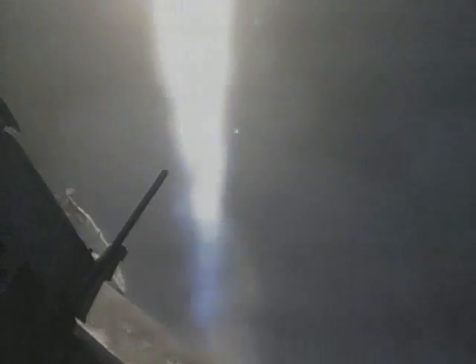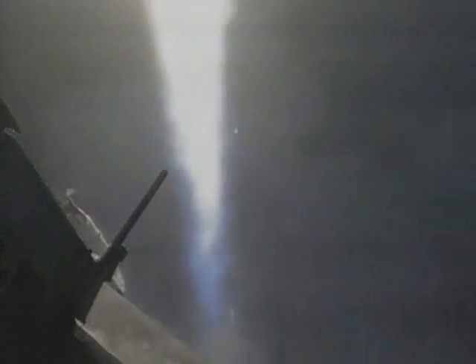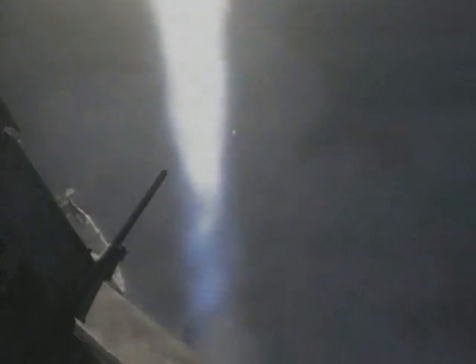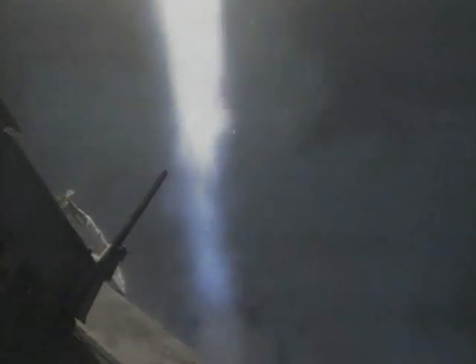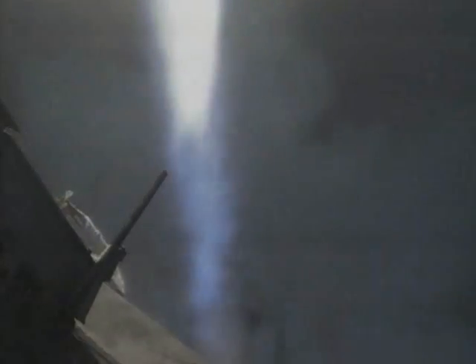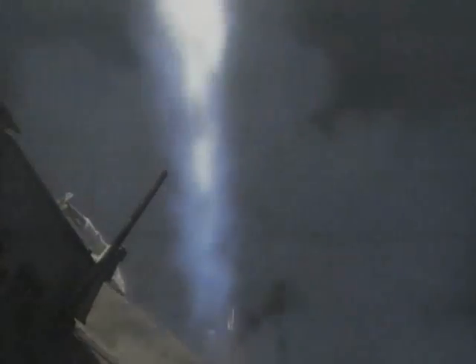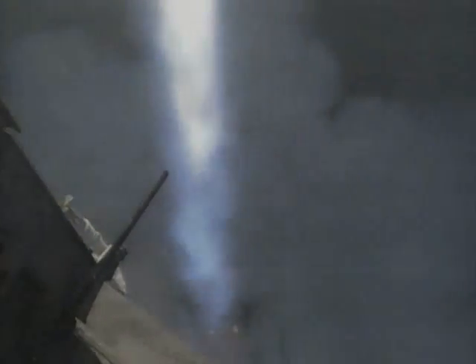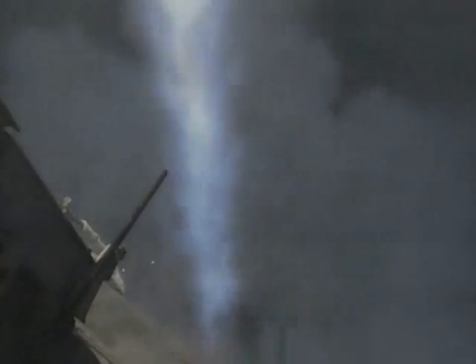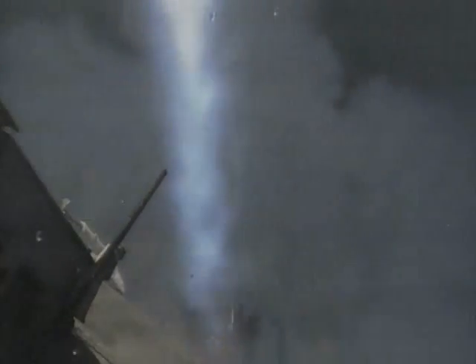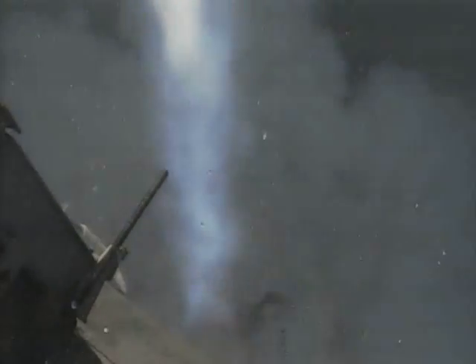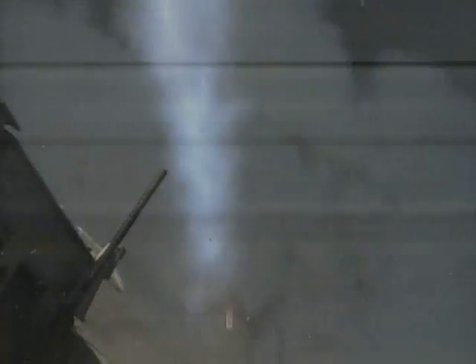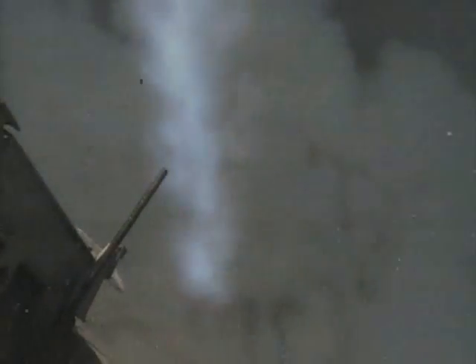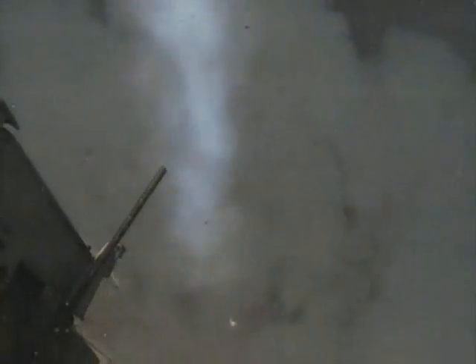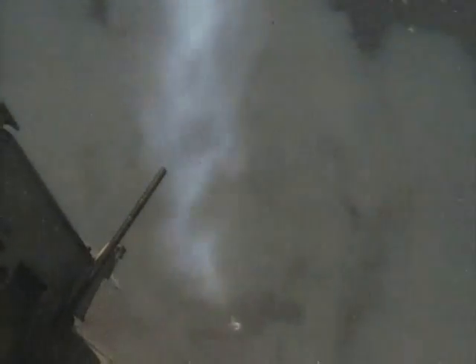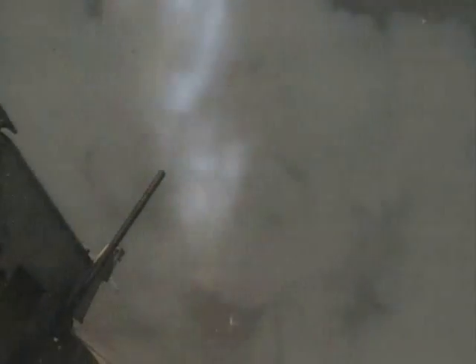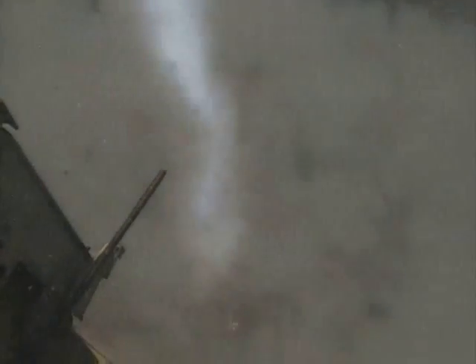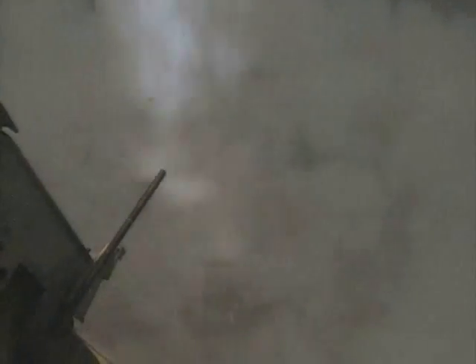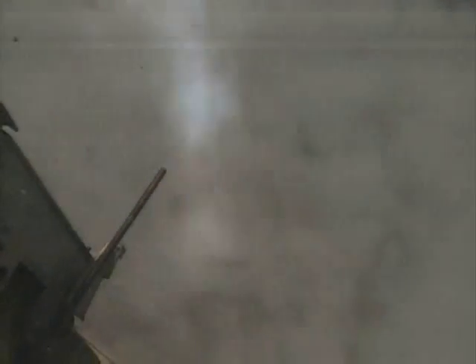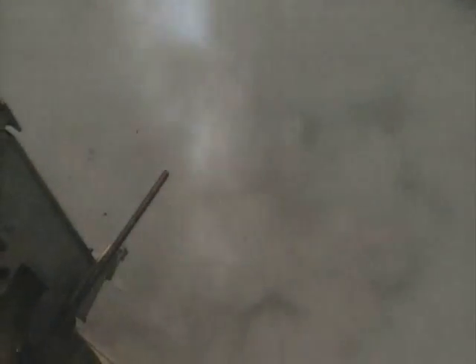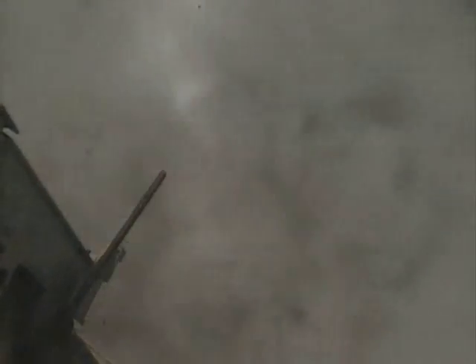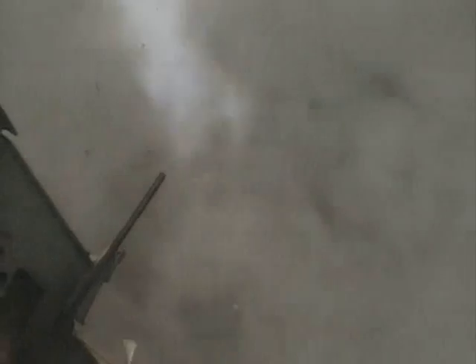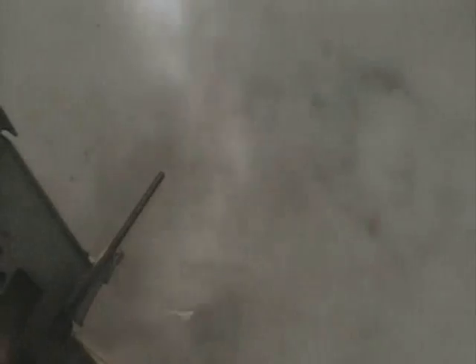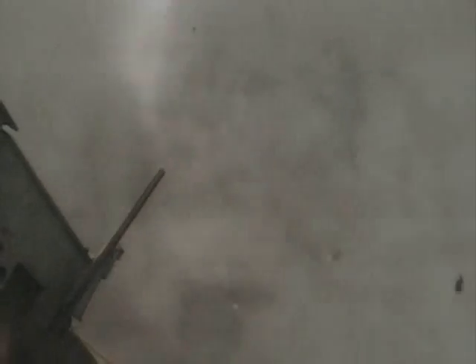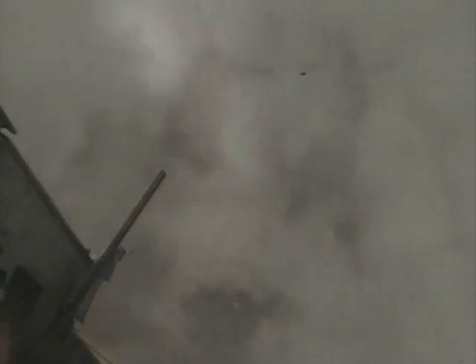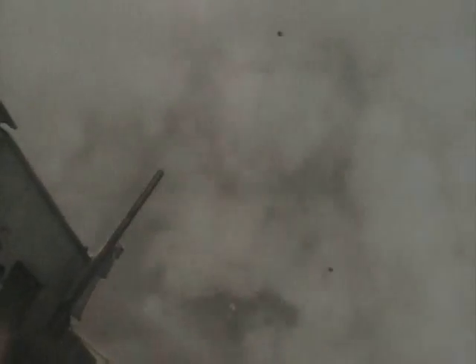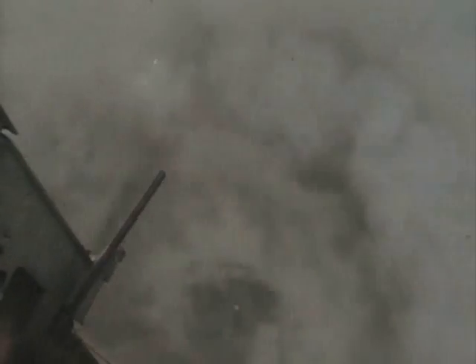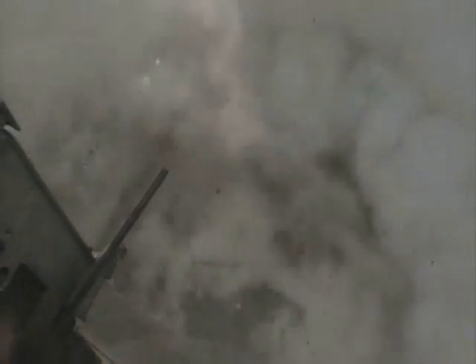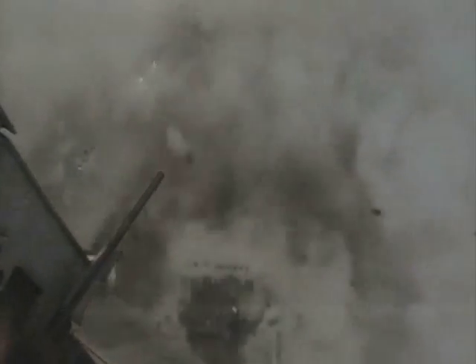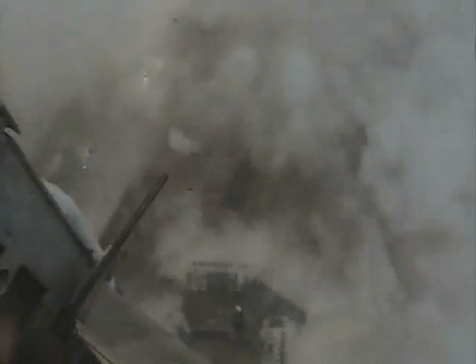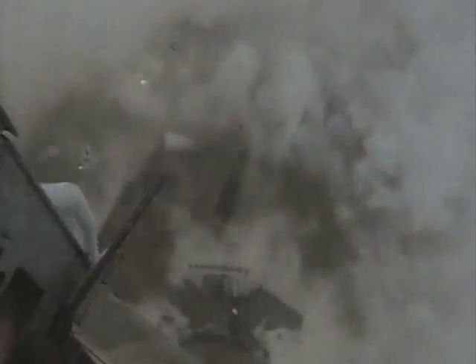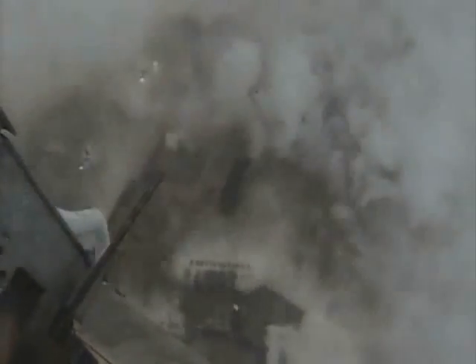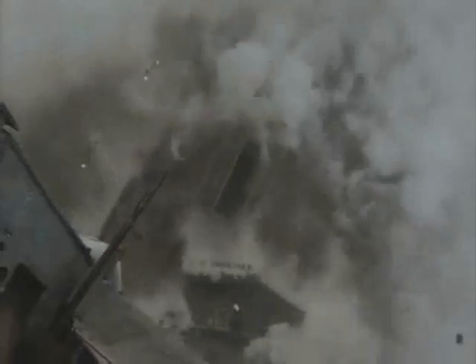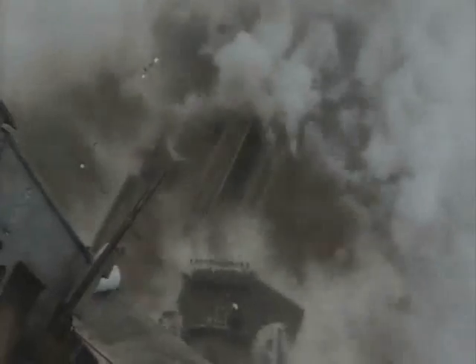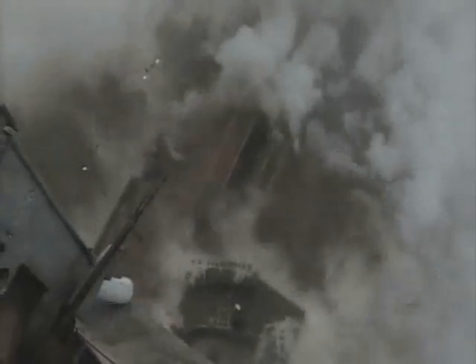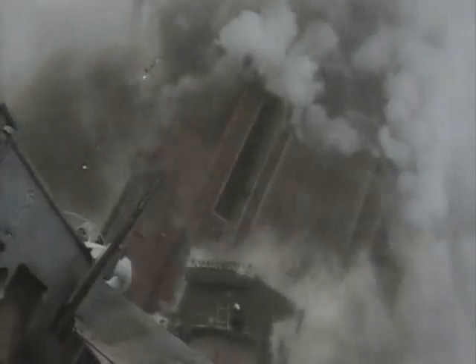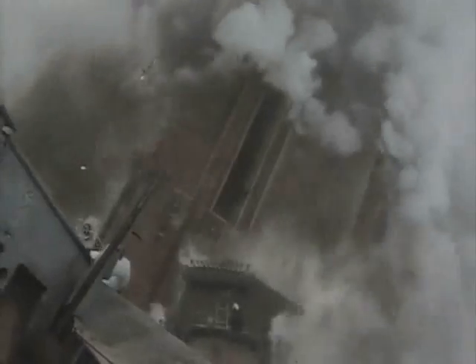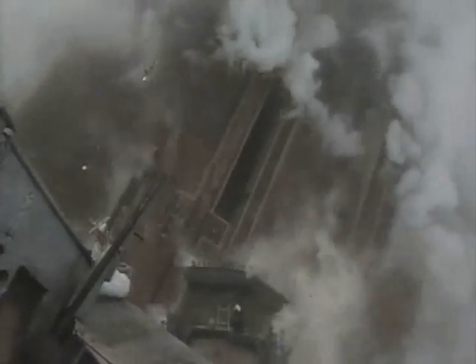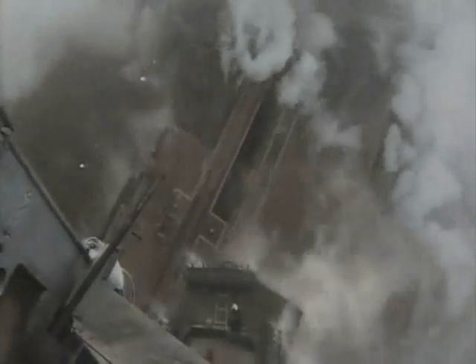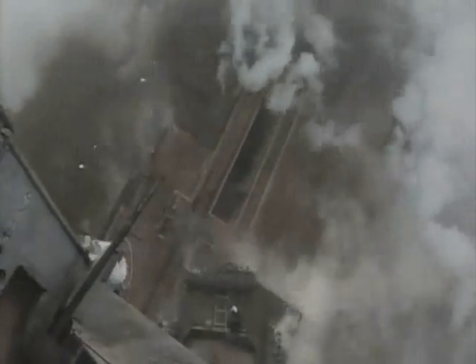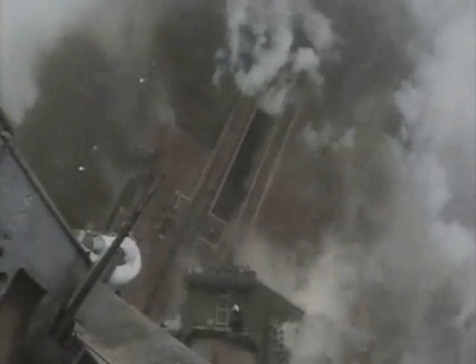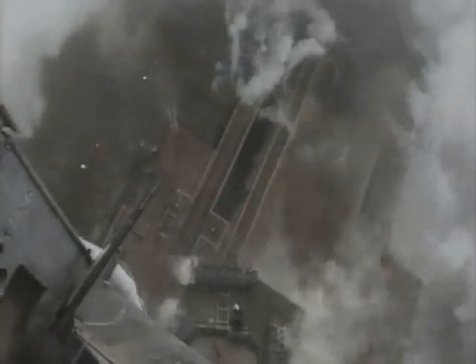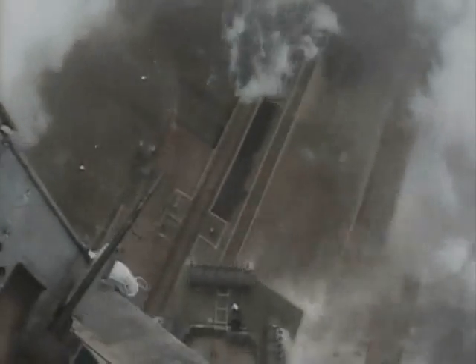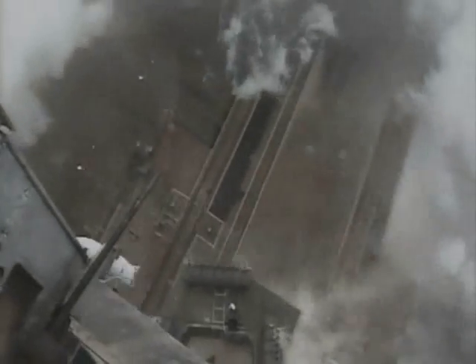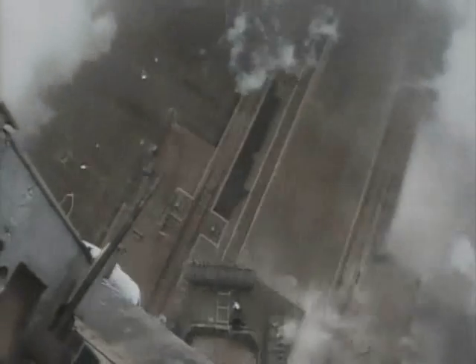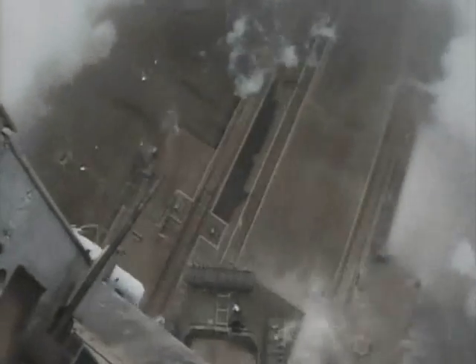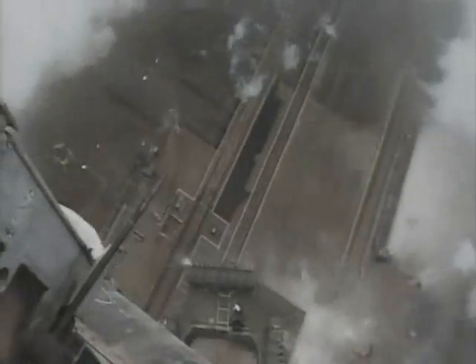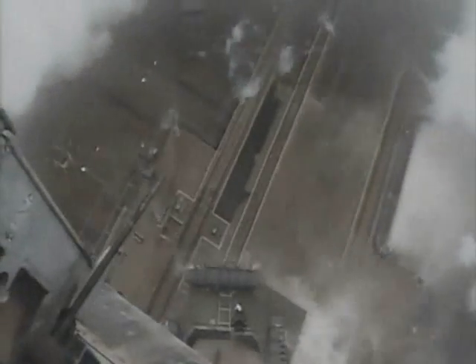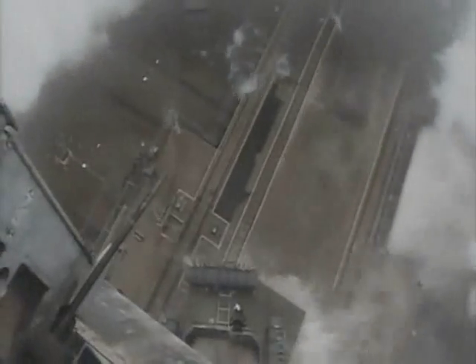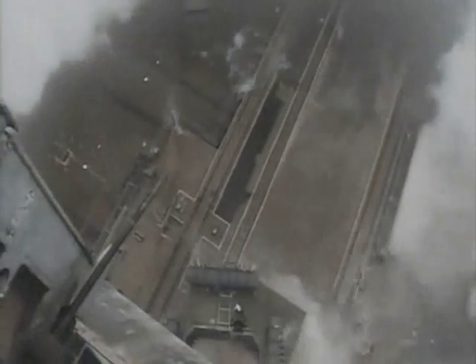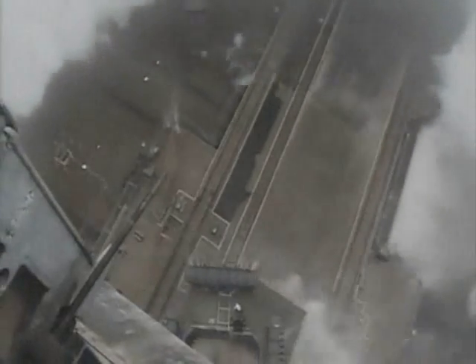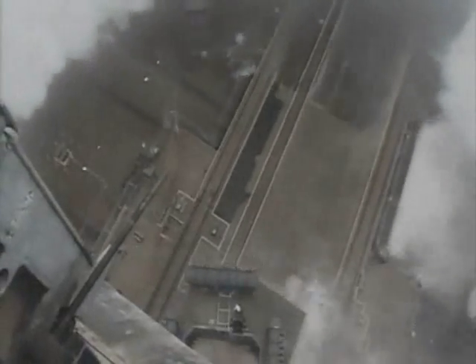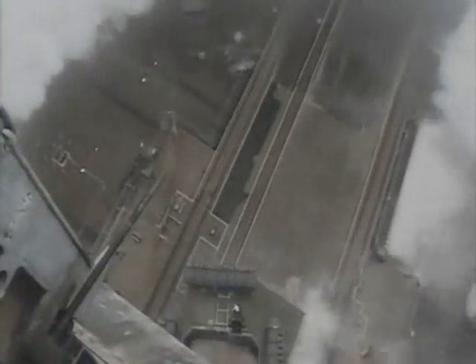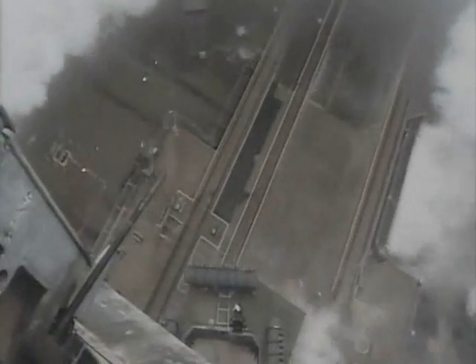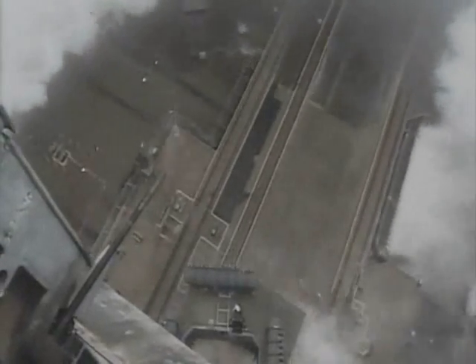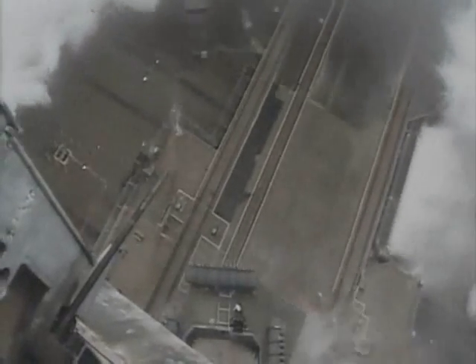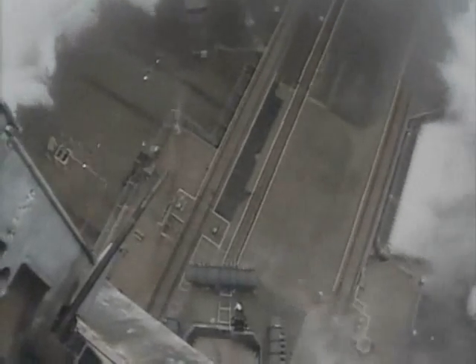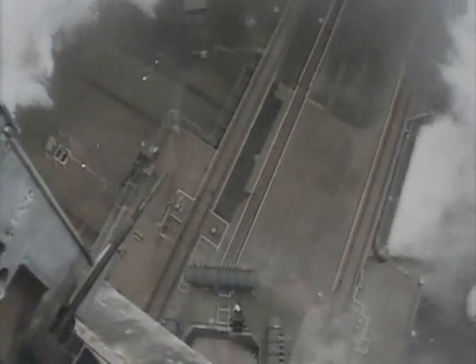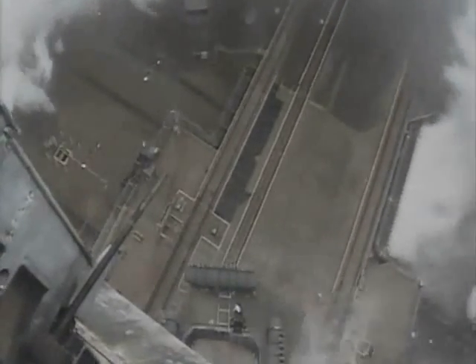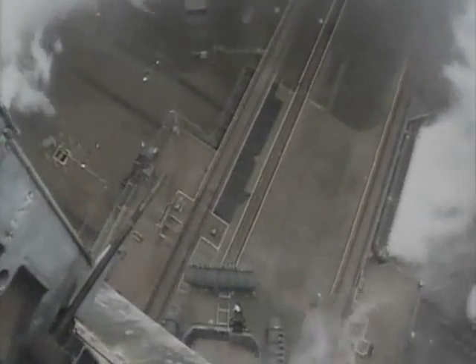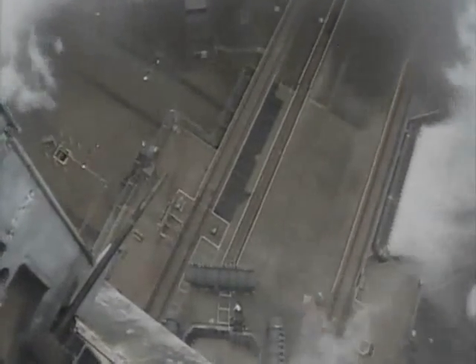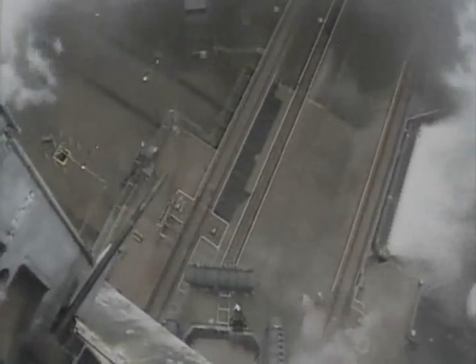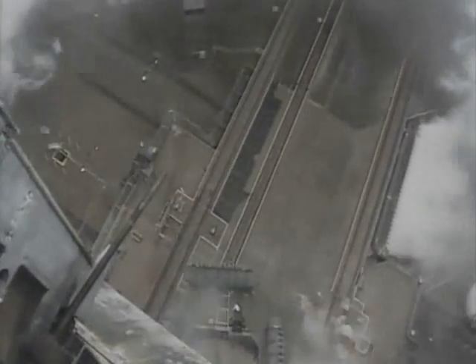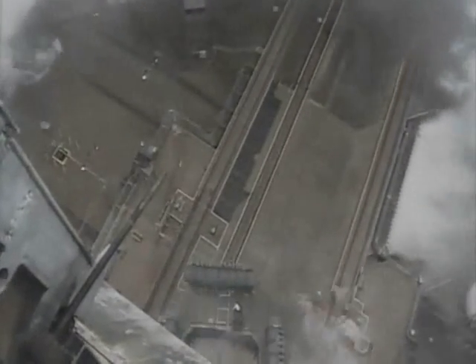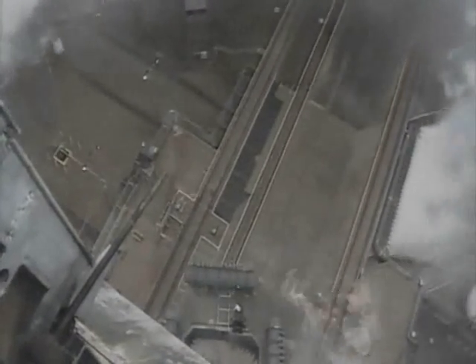Zero, release, and liftoff of the United Launch Alliance Atlas 5 rocket carrying DMSP F-18 for the United States Air Force. This marks the first Atlas 5 west coast launch for the United States Air Force.